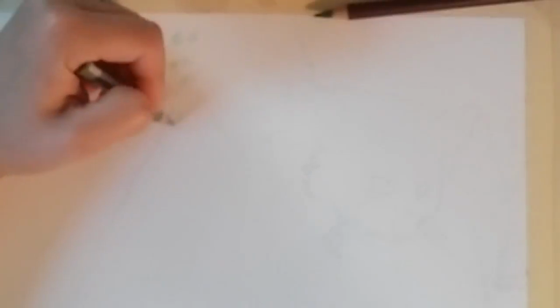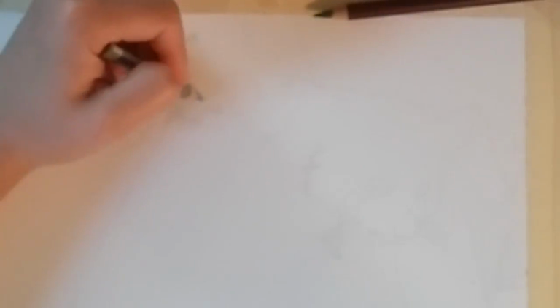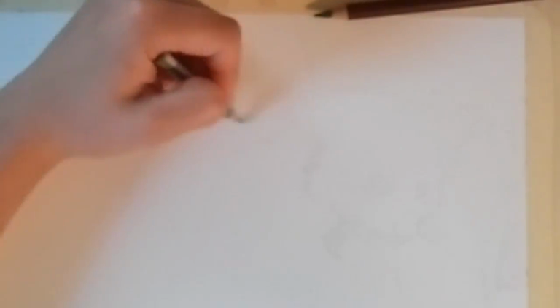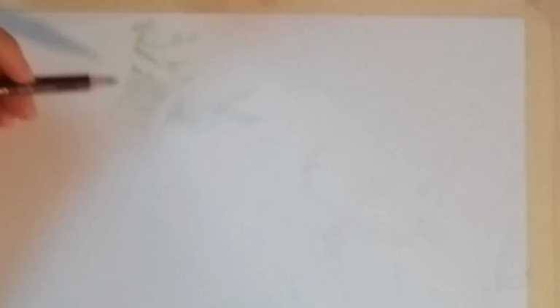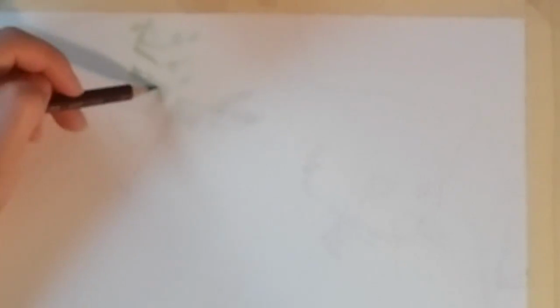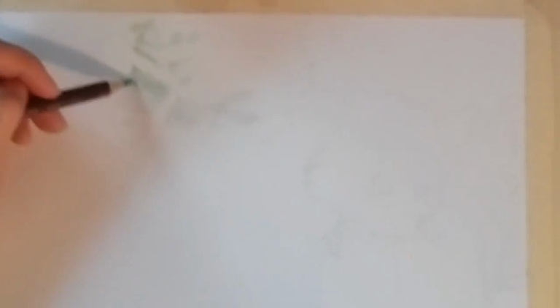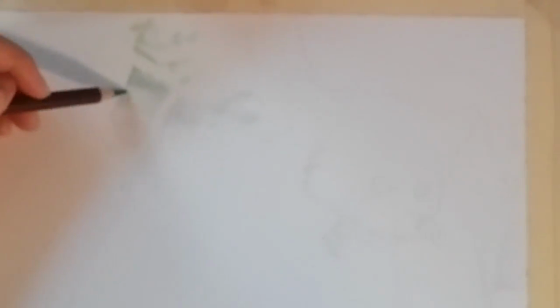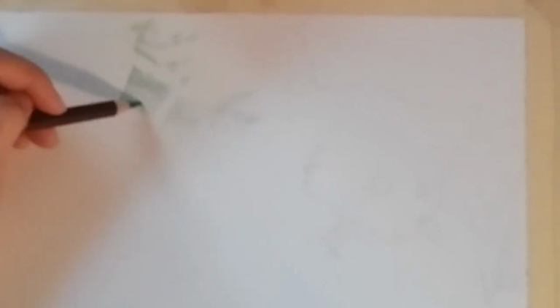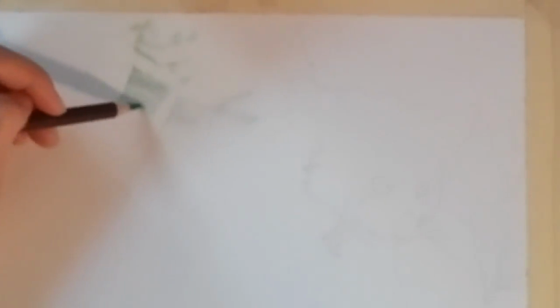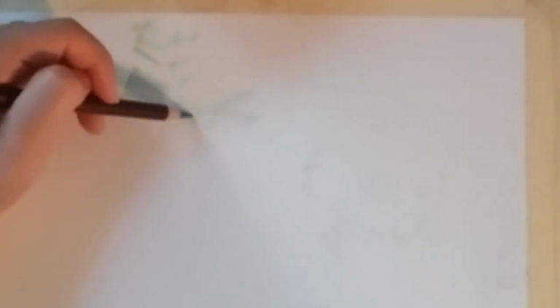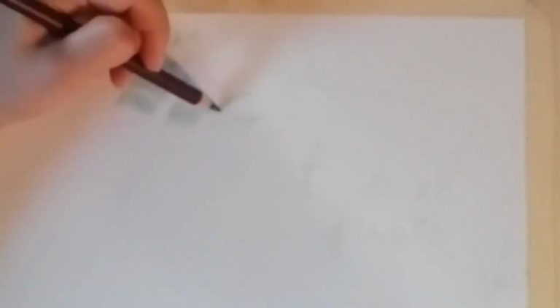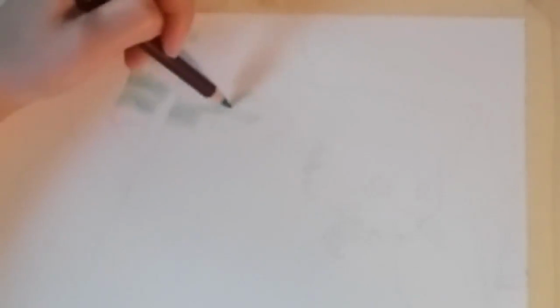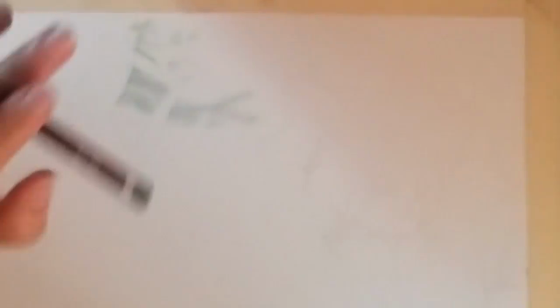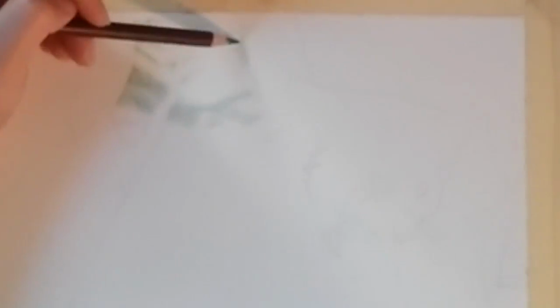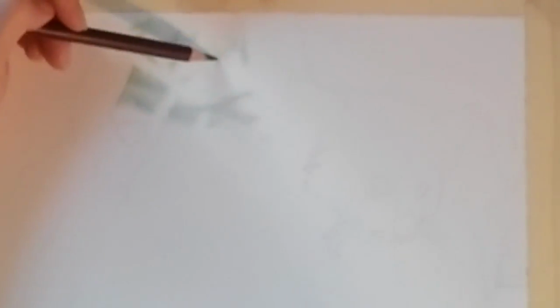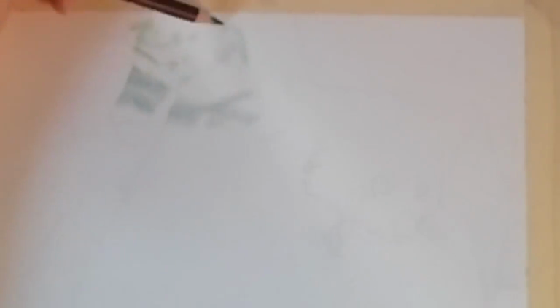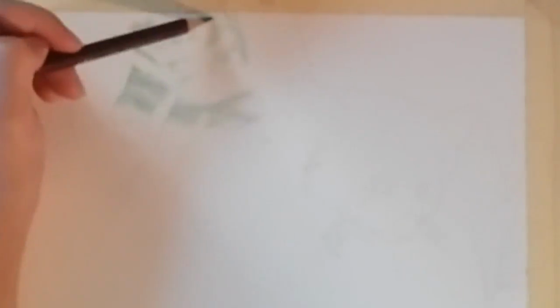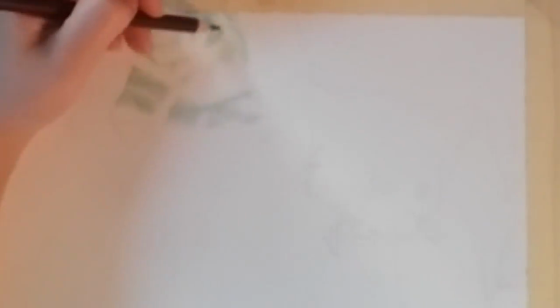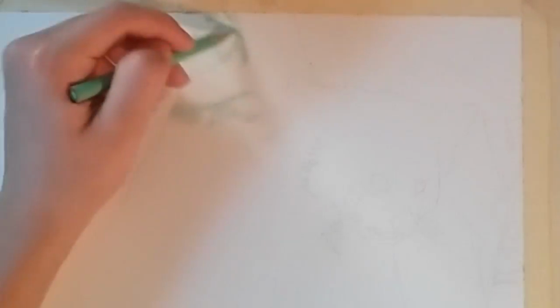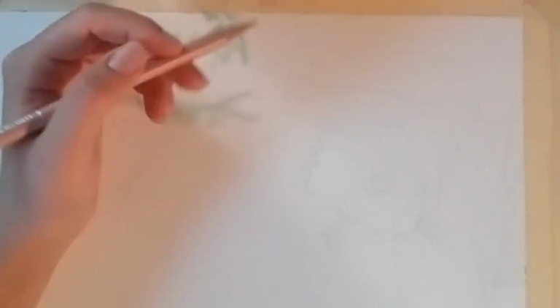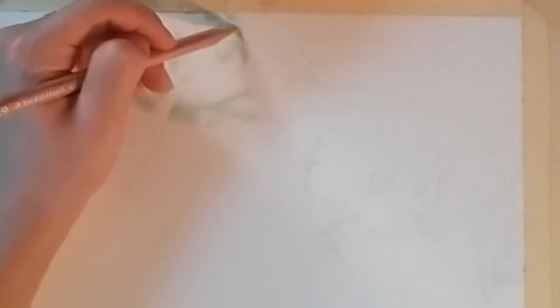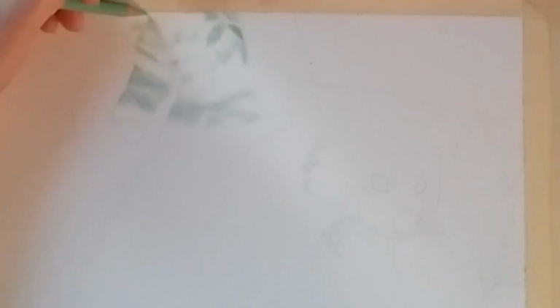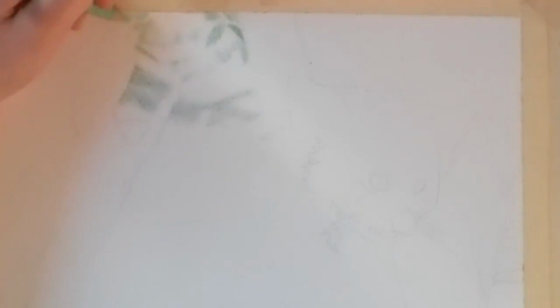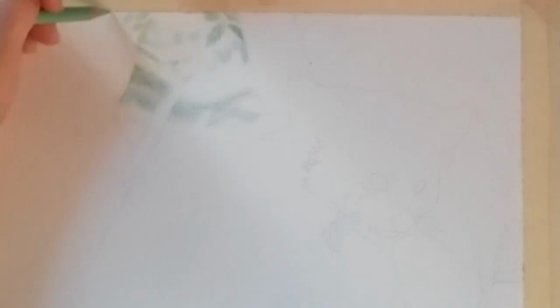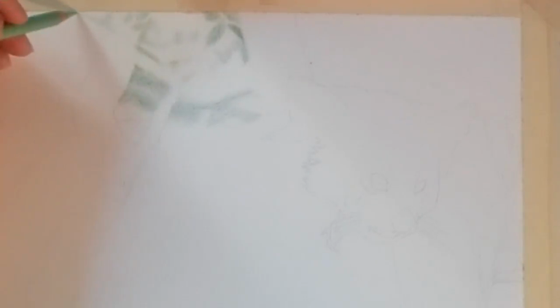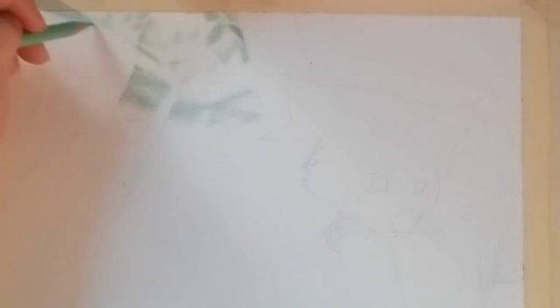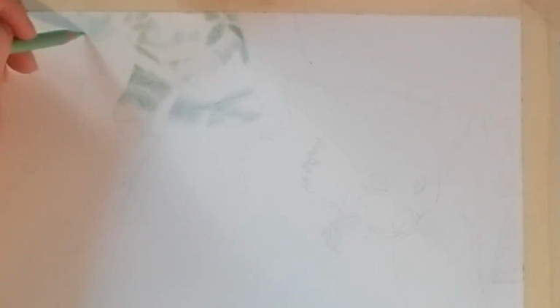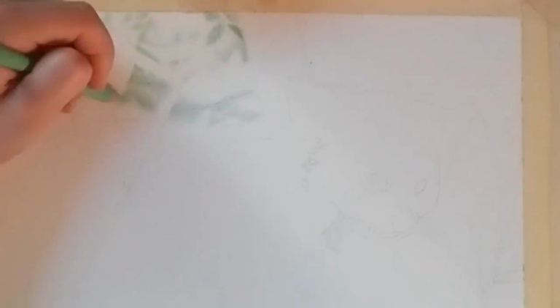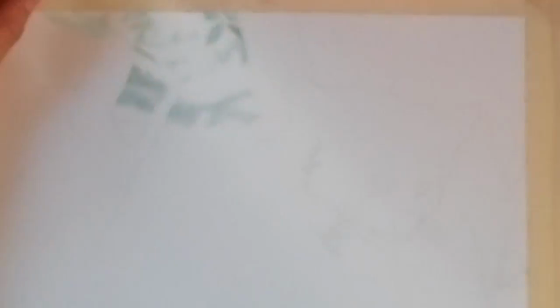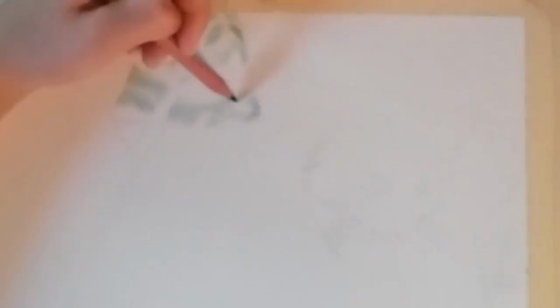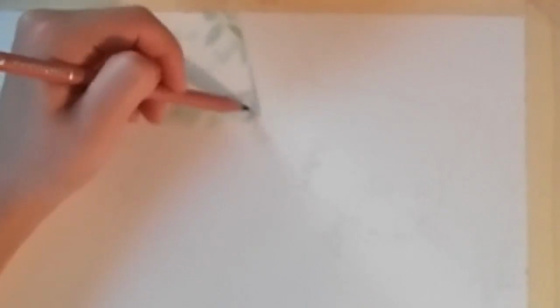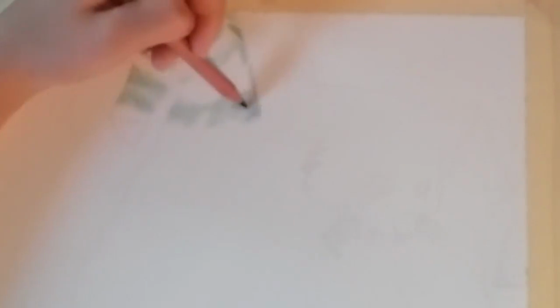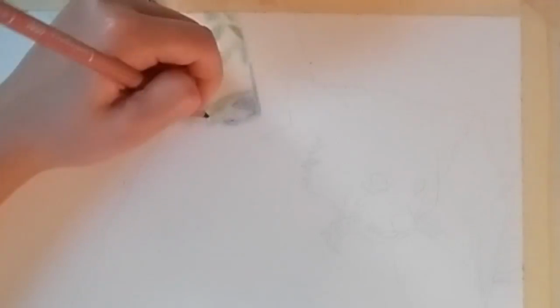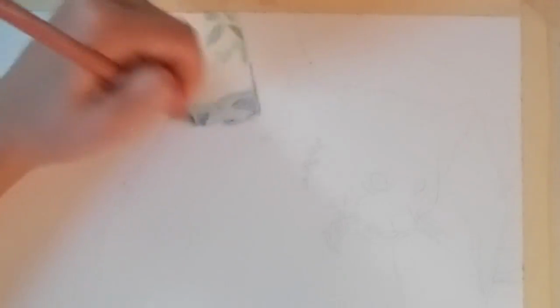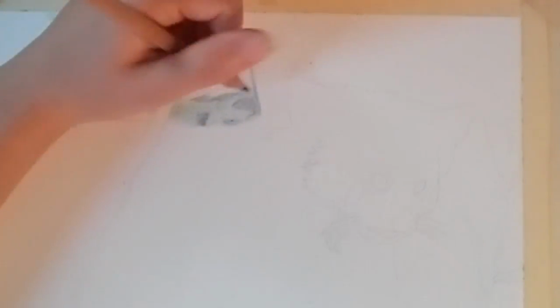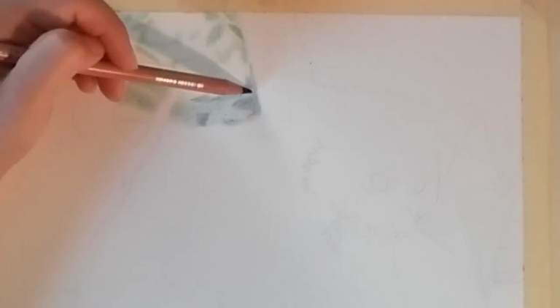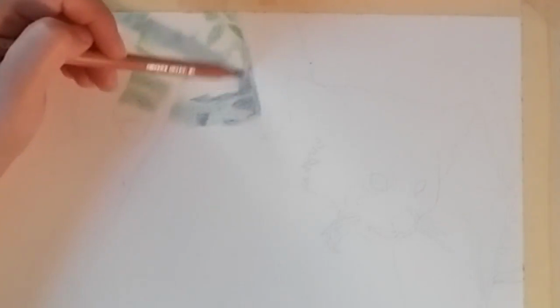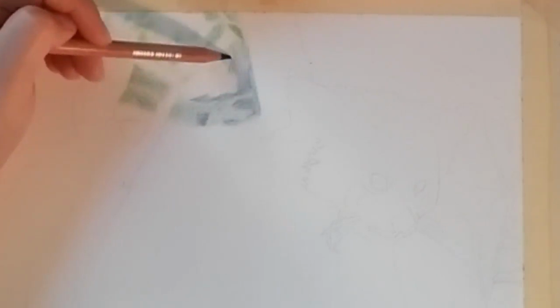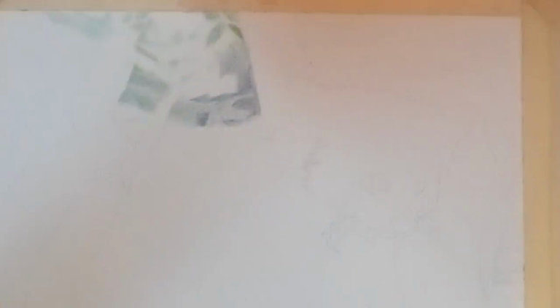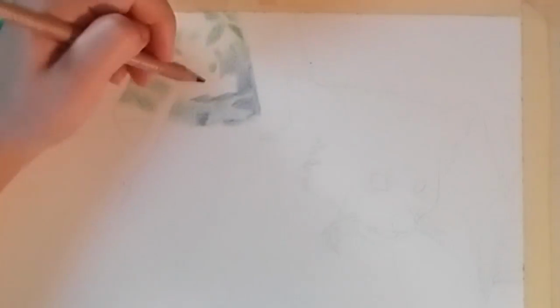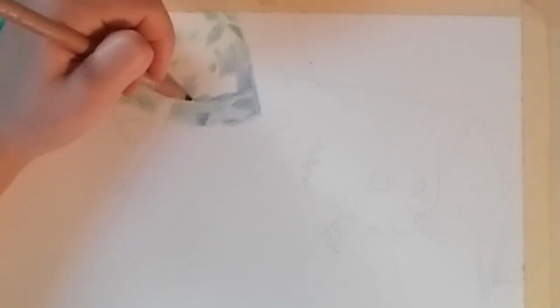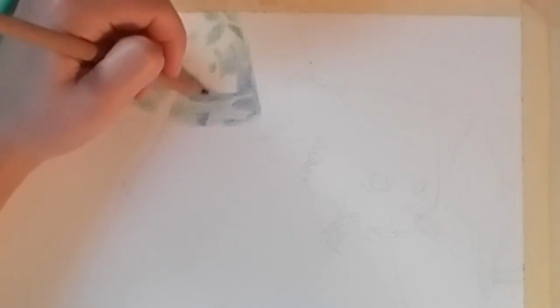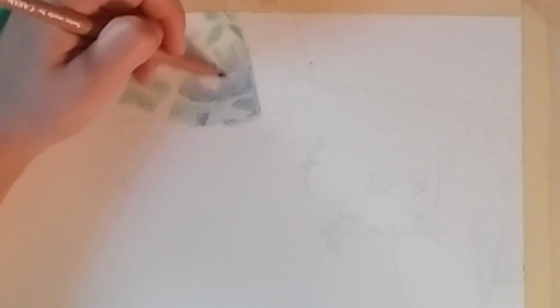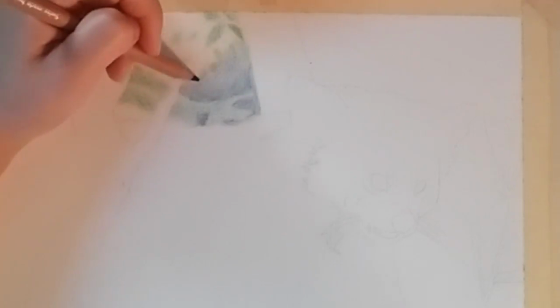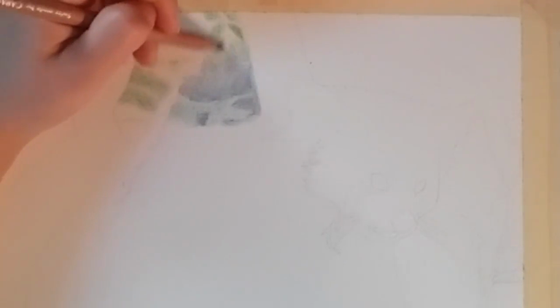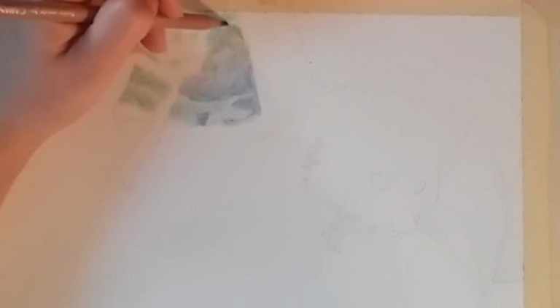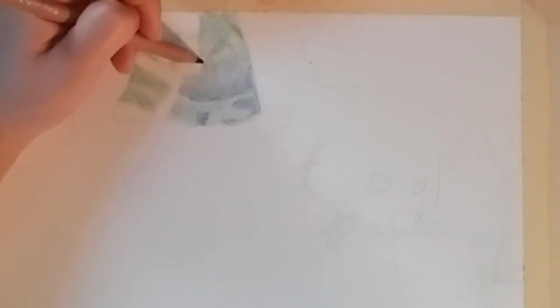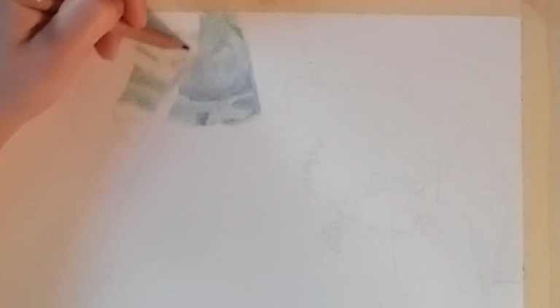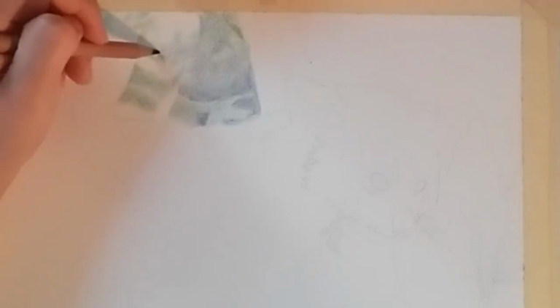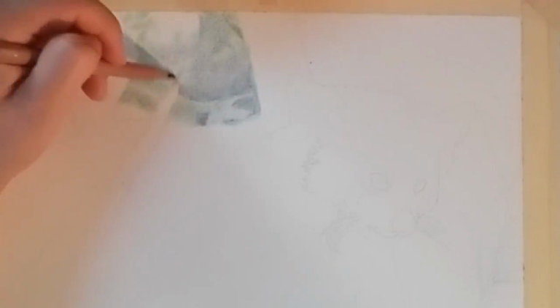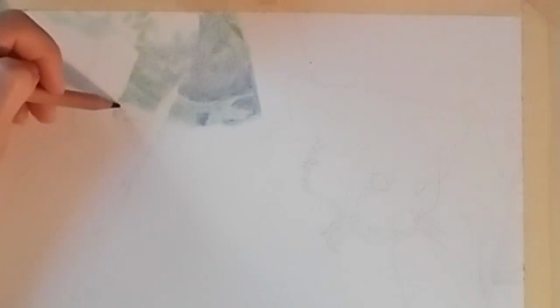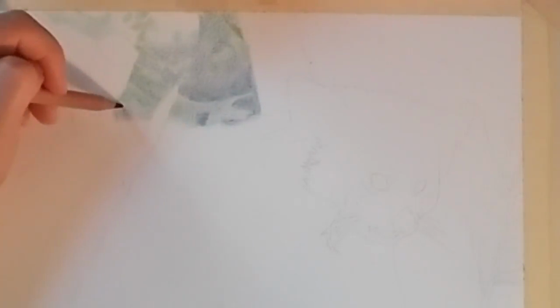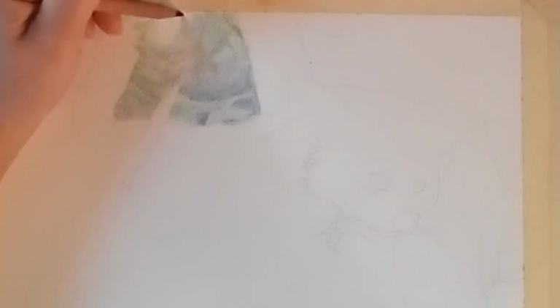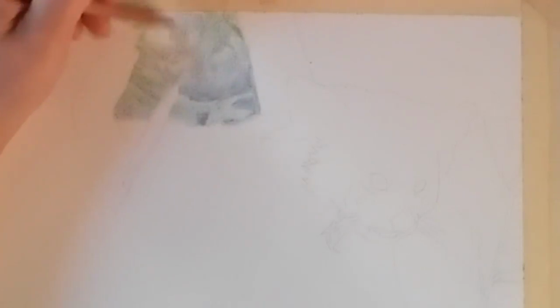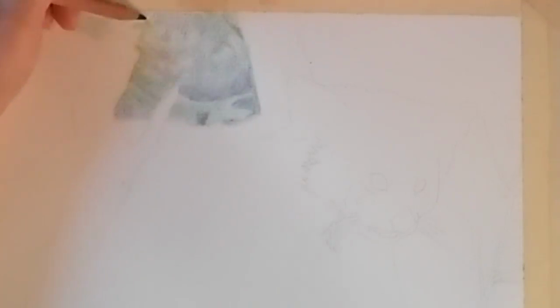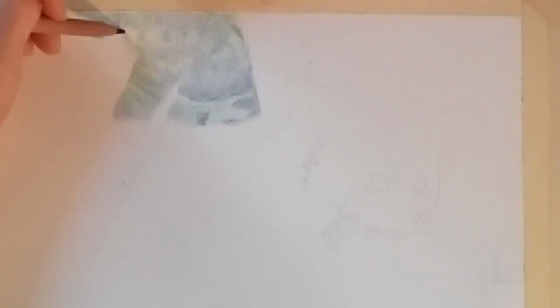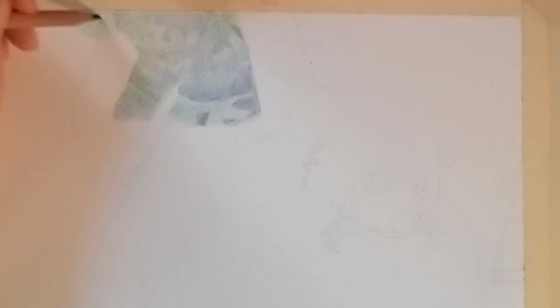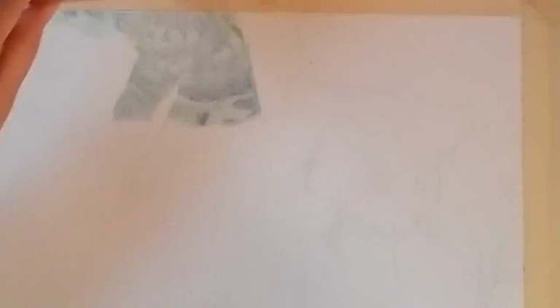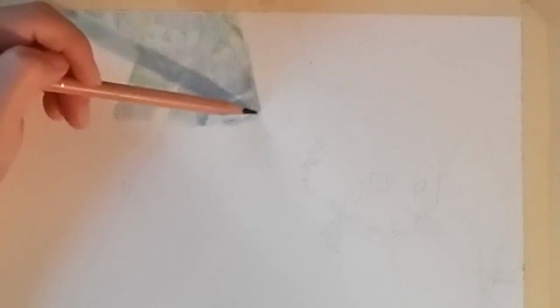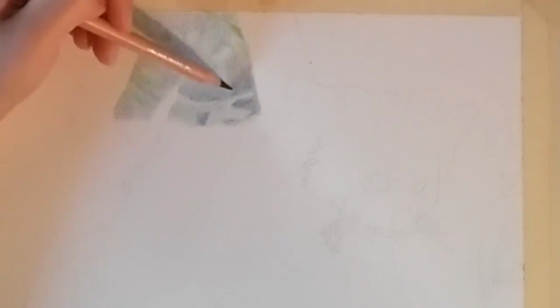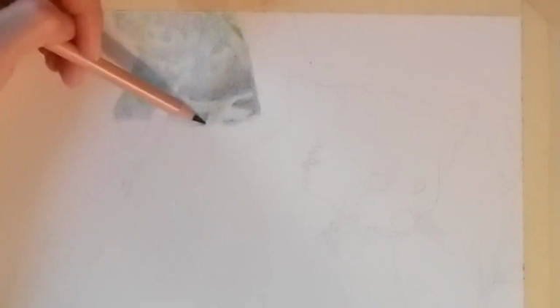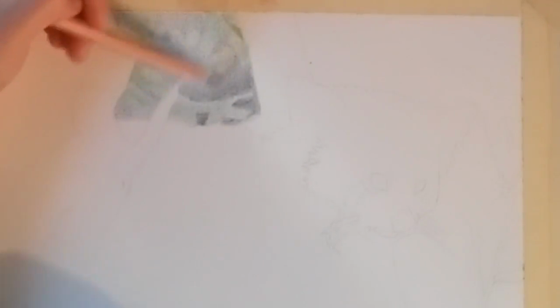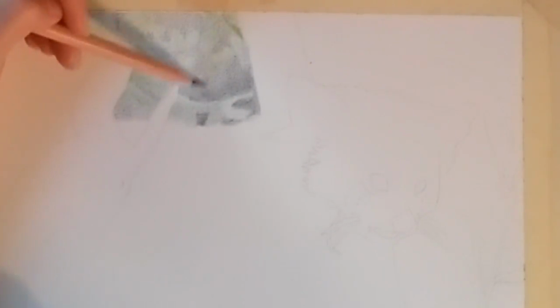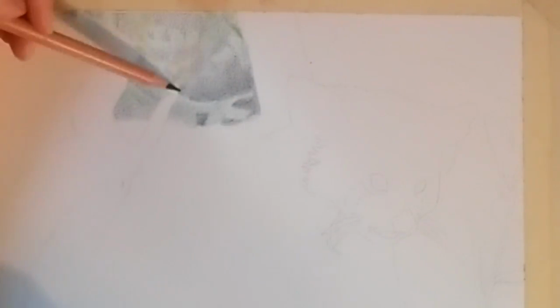Hi guys! Today I'm going to be demonstrating this picture that I did of a red panda in pencil crayon.